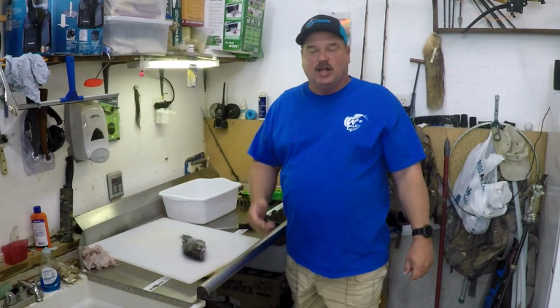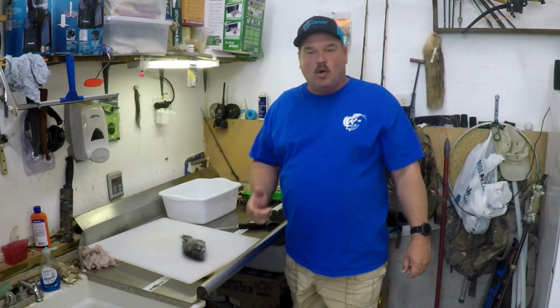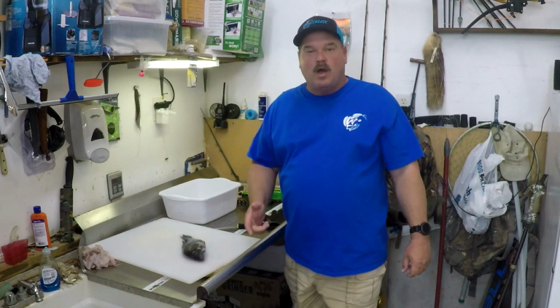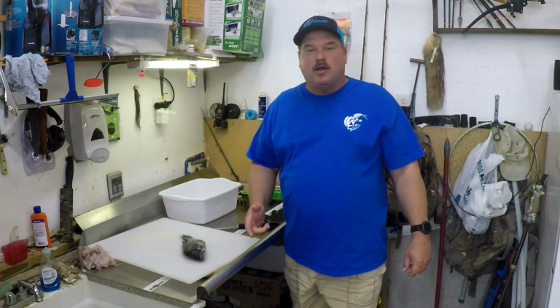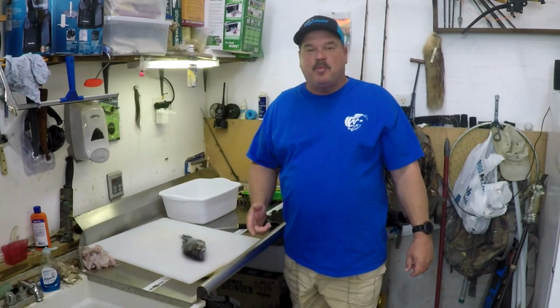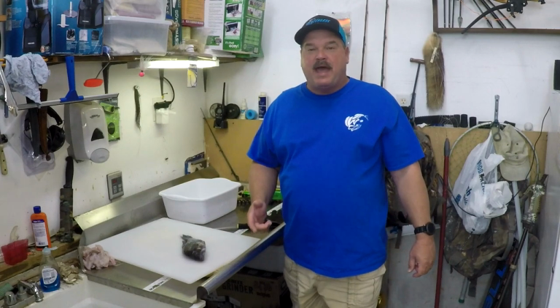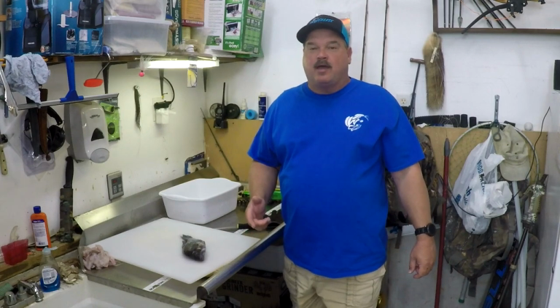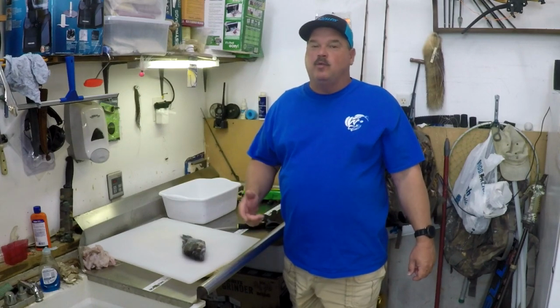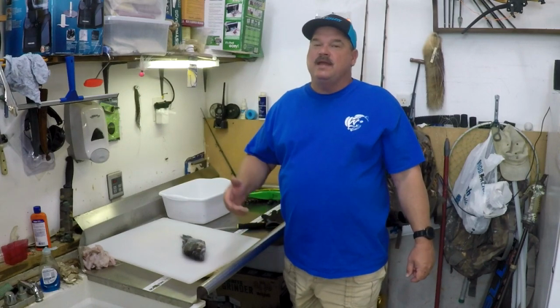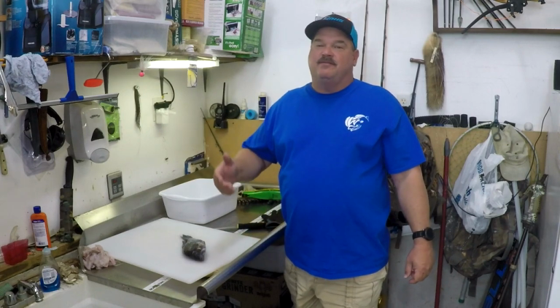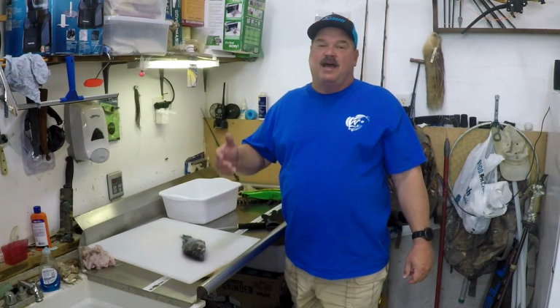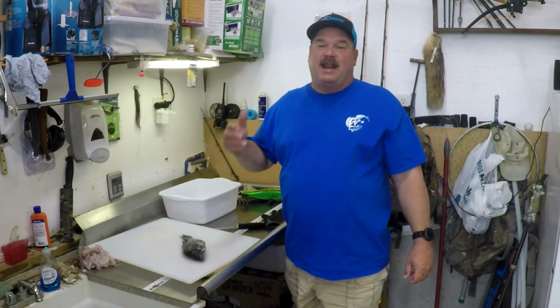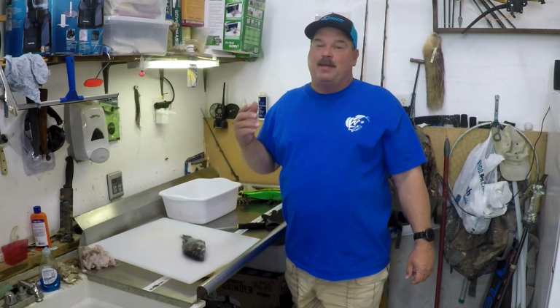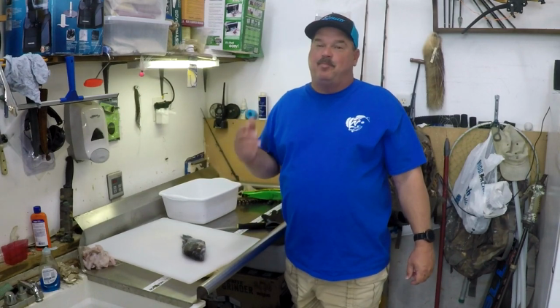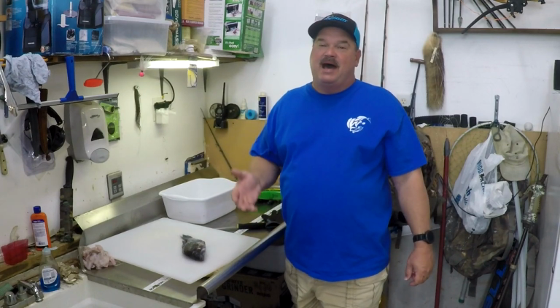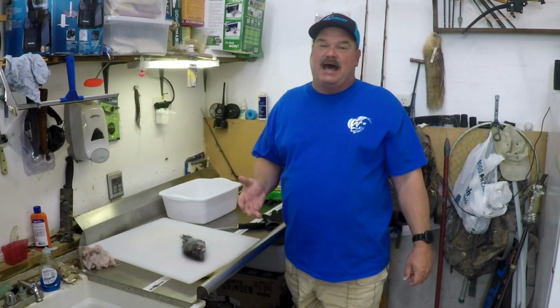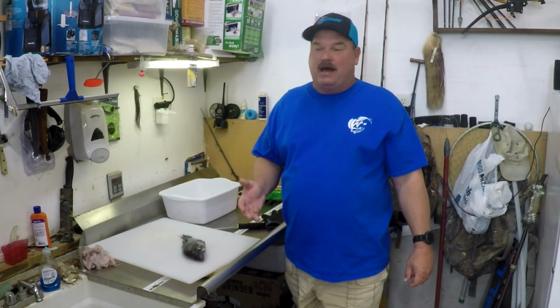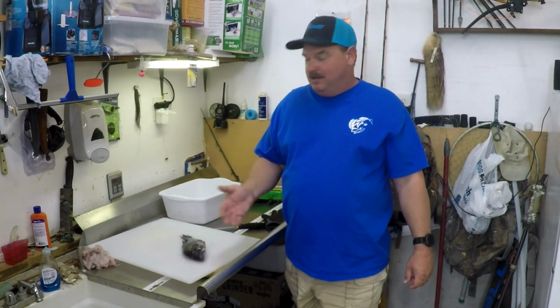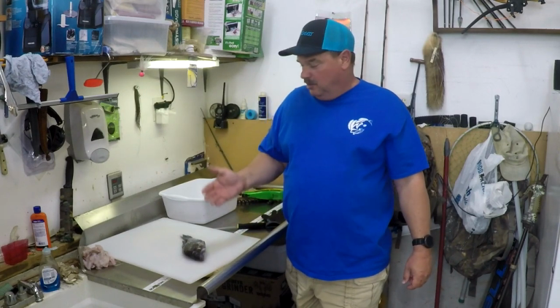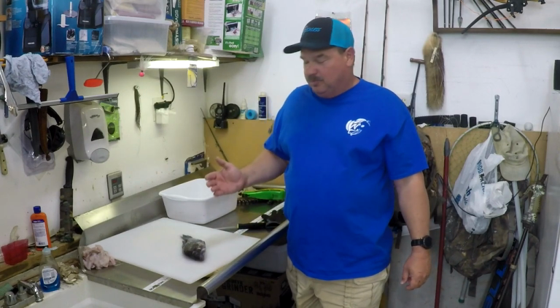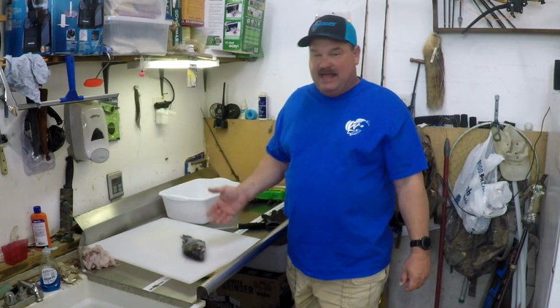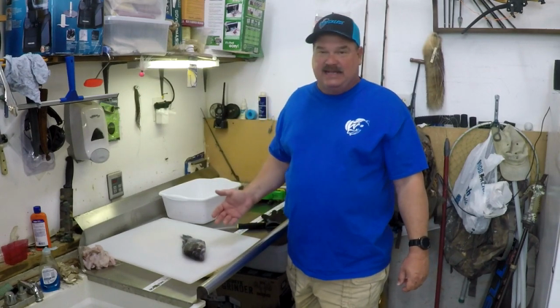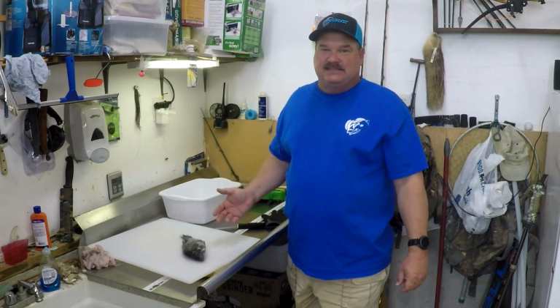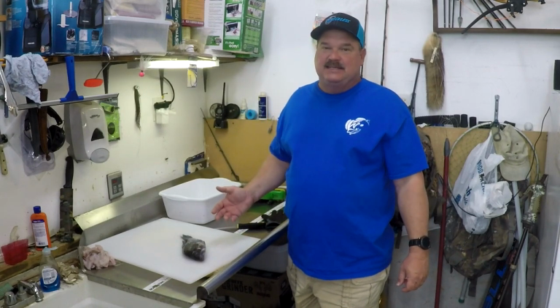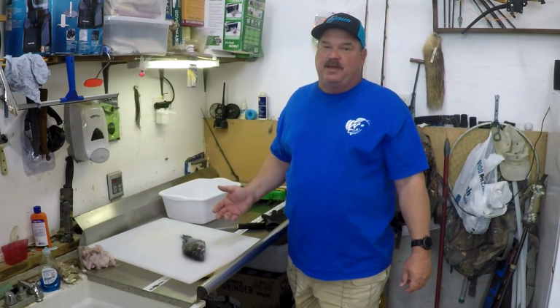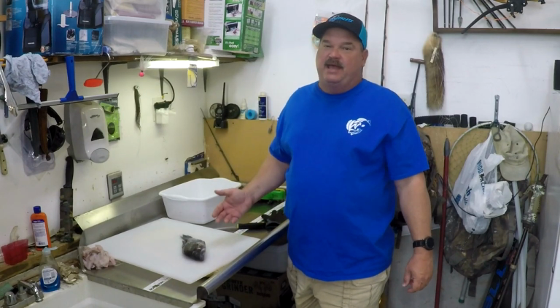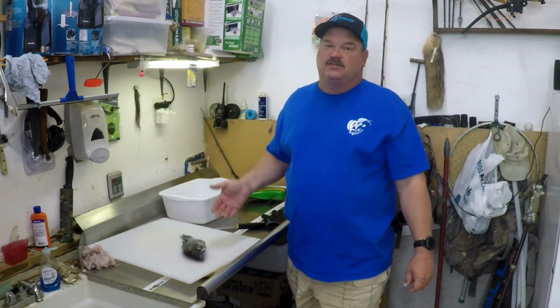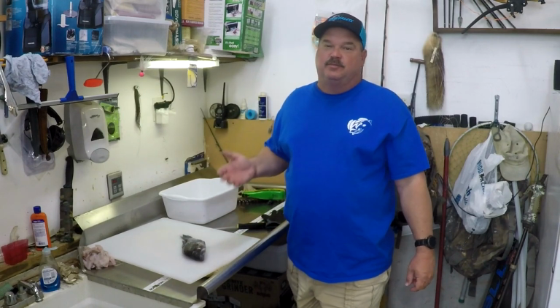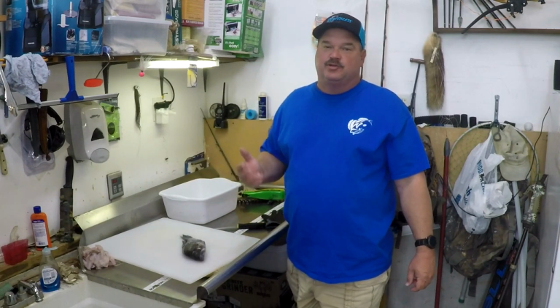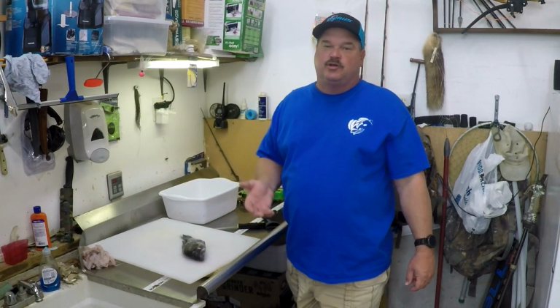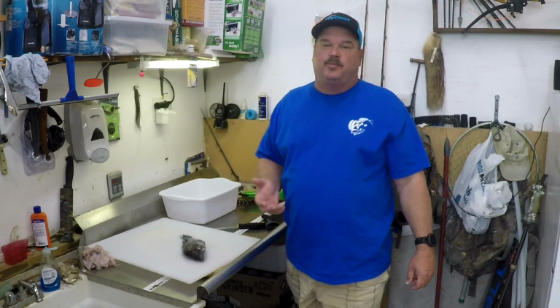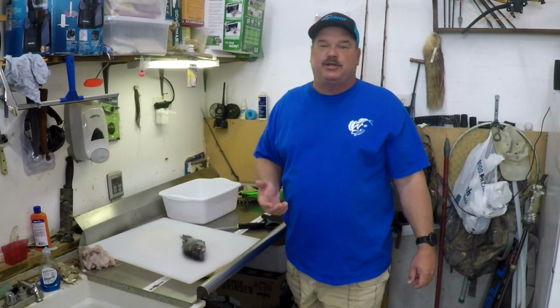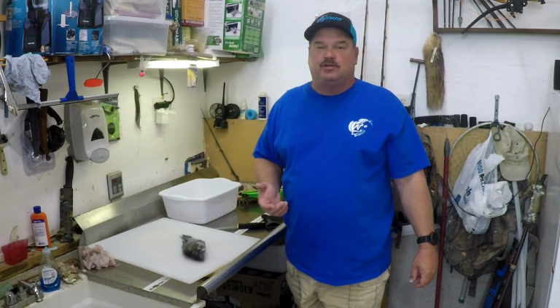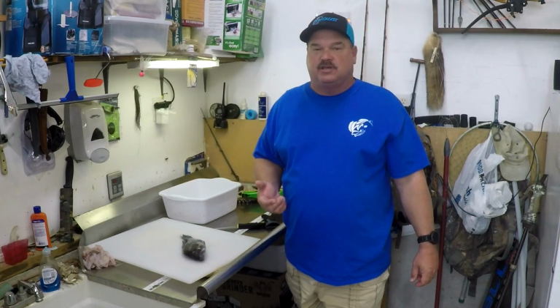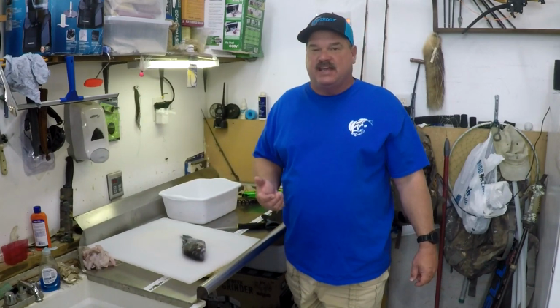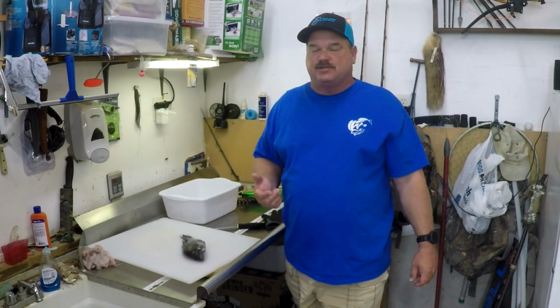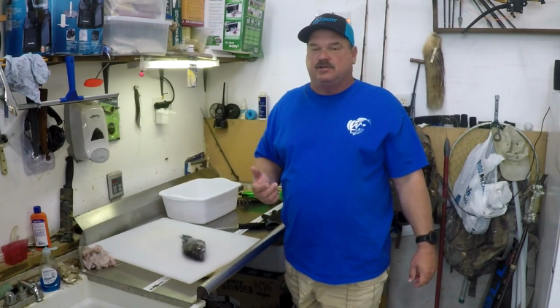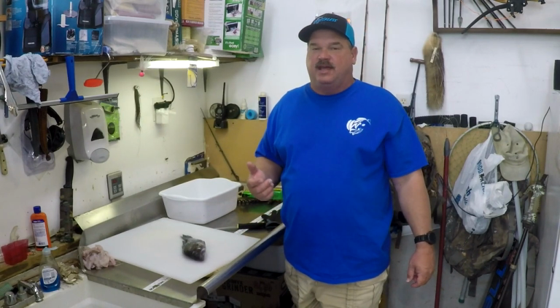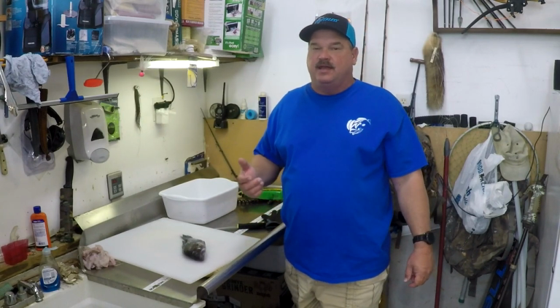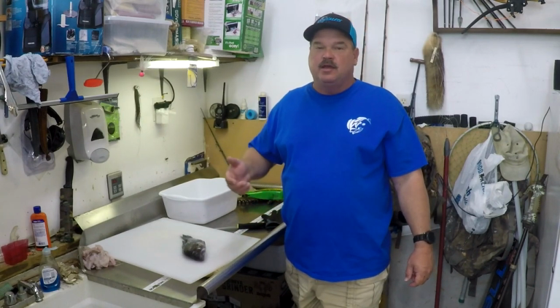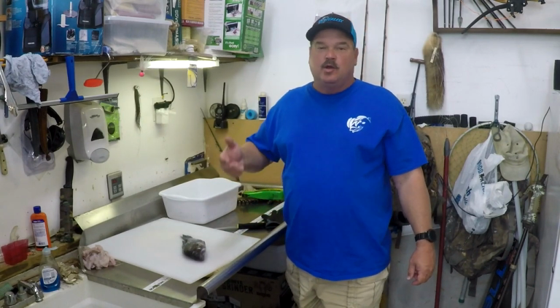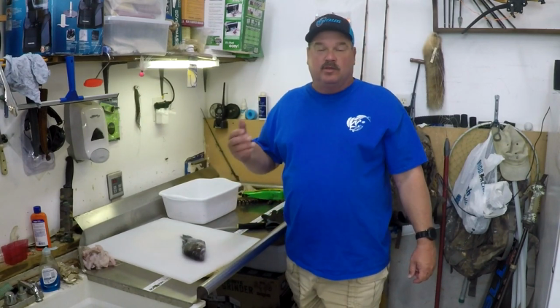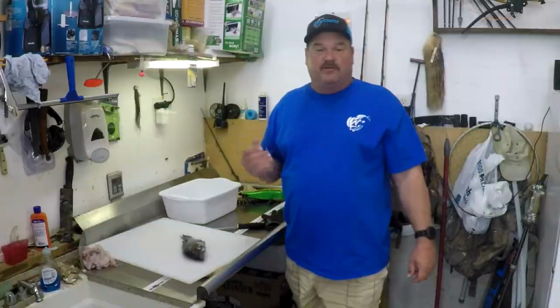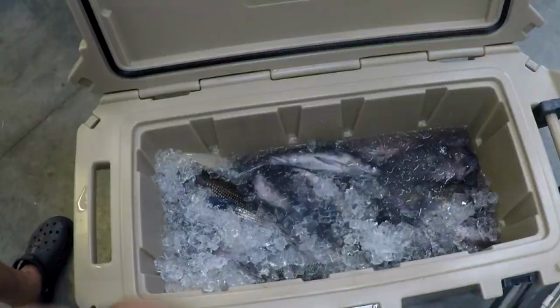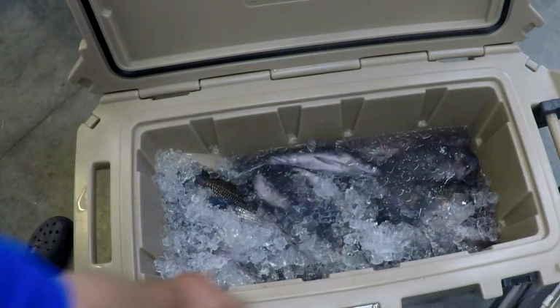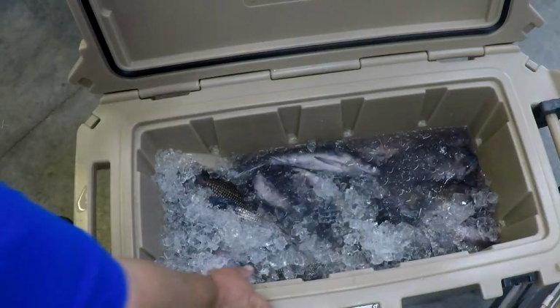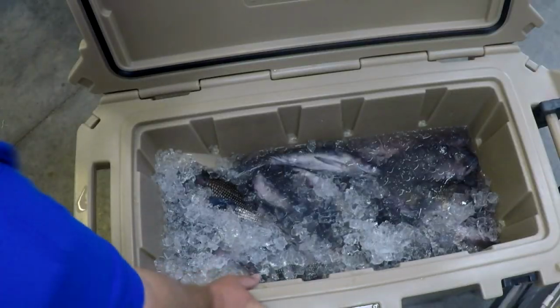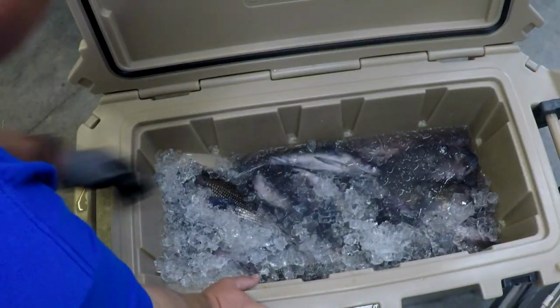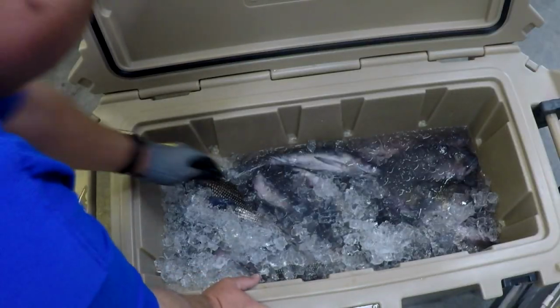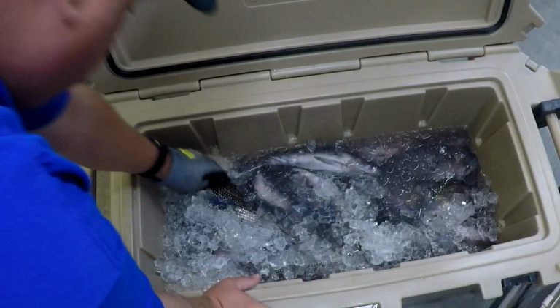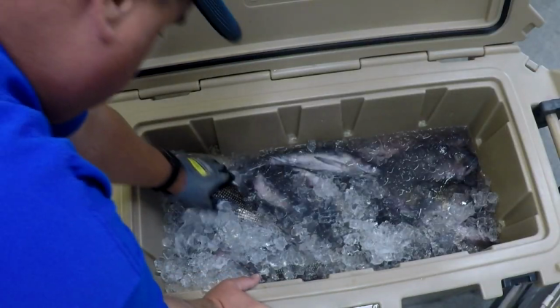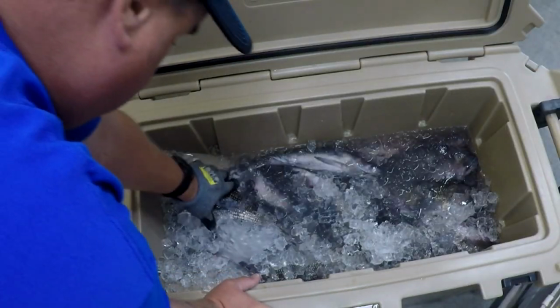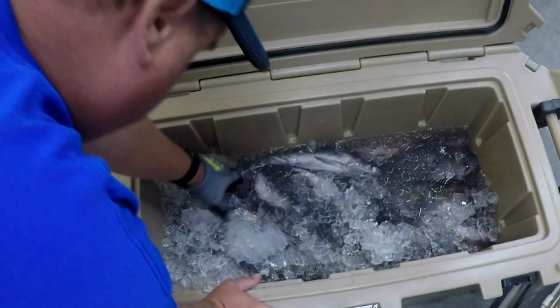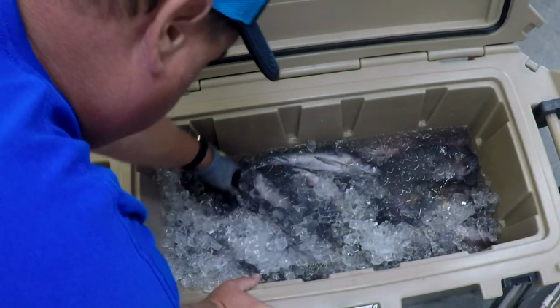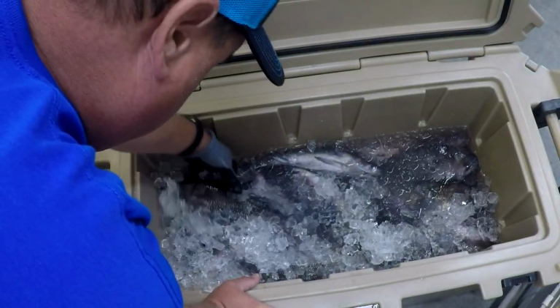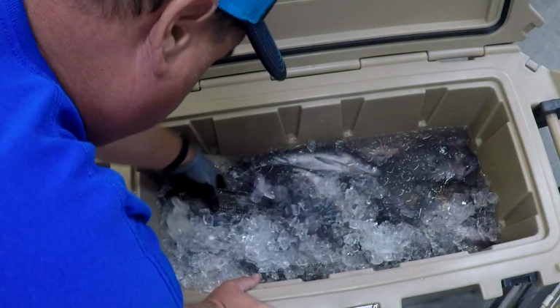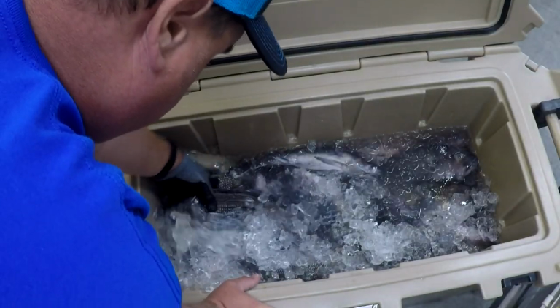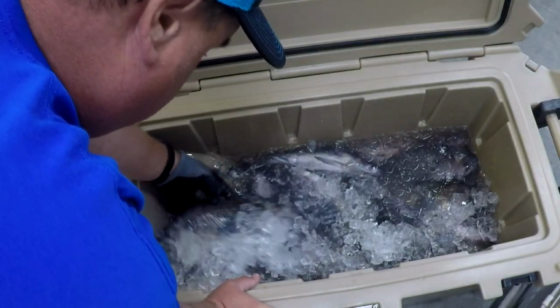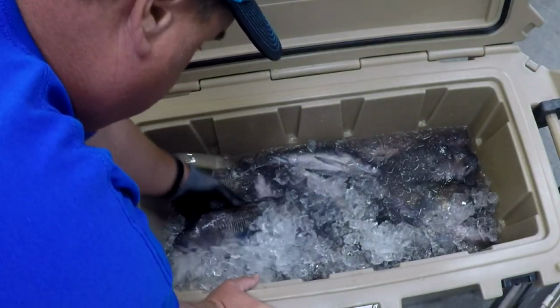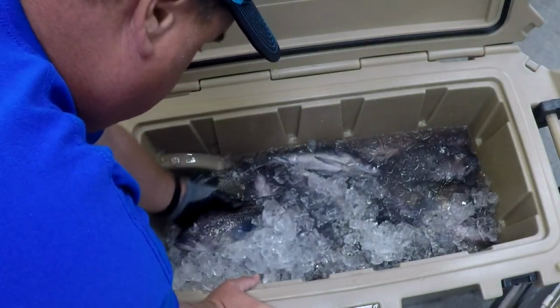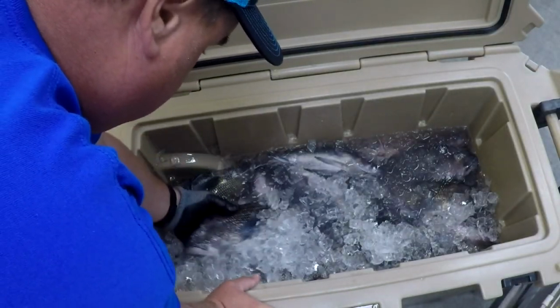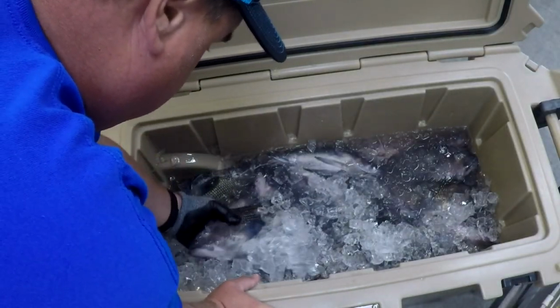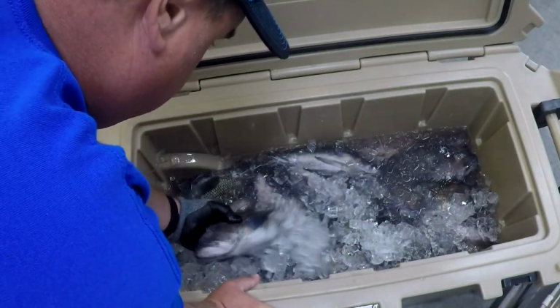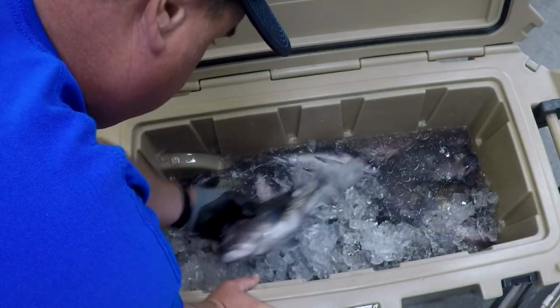Hello, welcome back. We have got a pile of black sea bass from a trip we took yesterday with a four-man limit of black sea bass we got easily offshore.